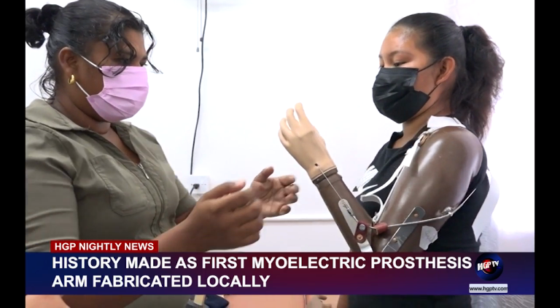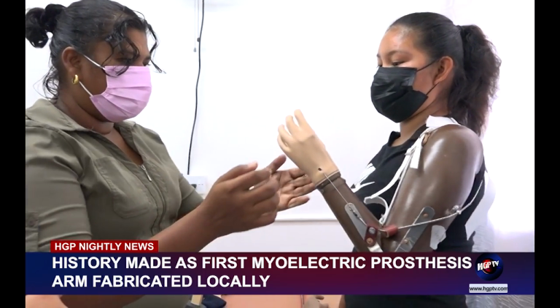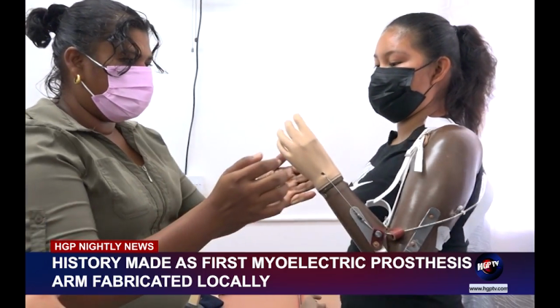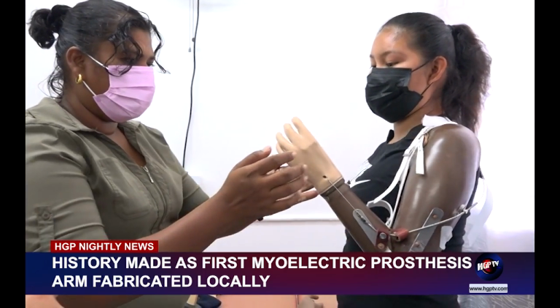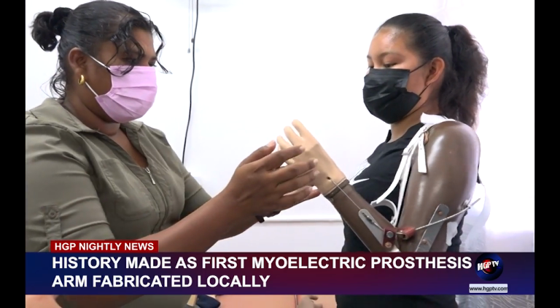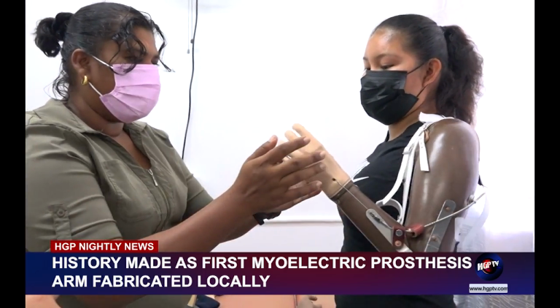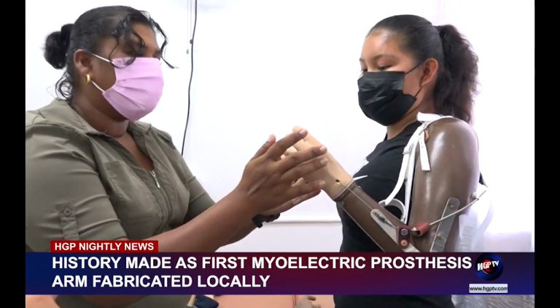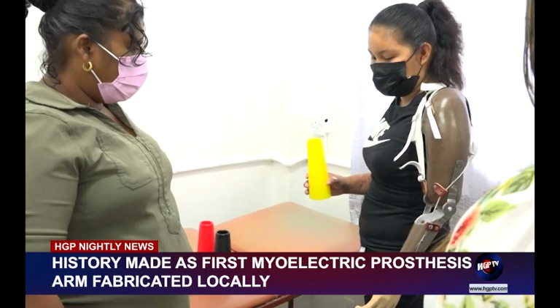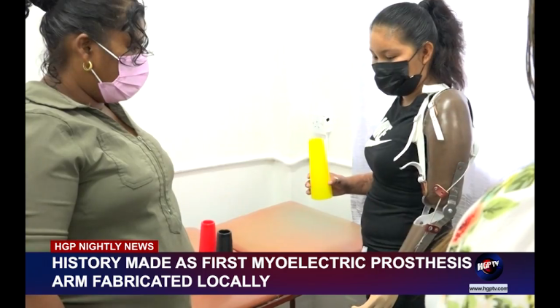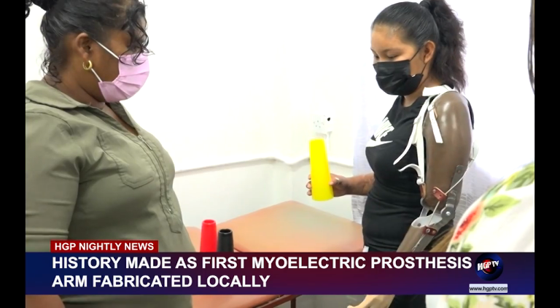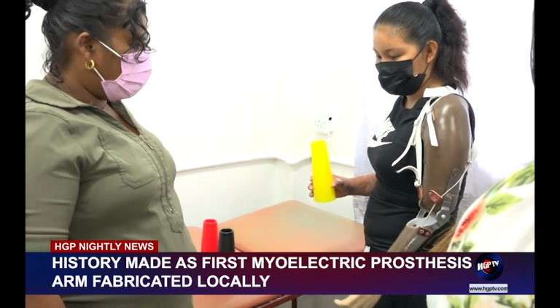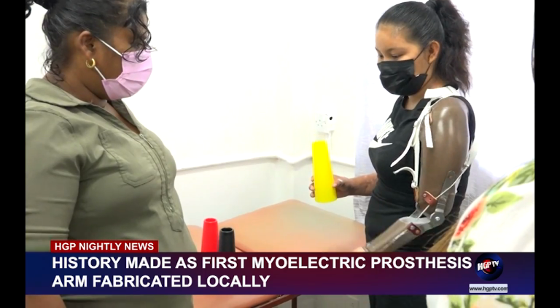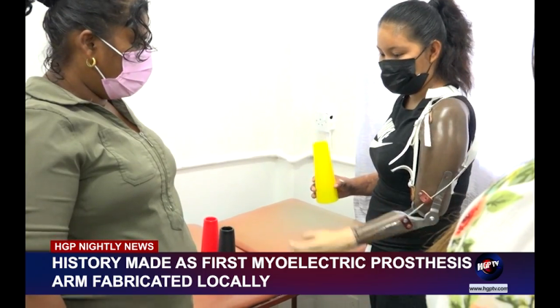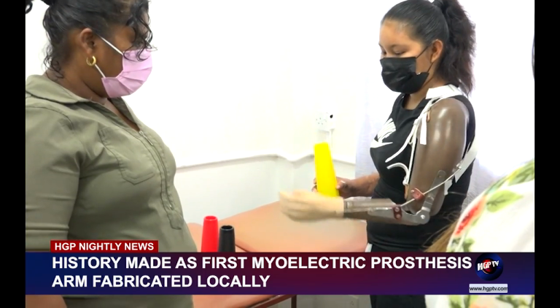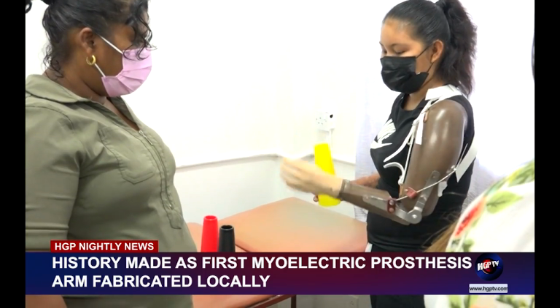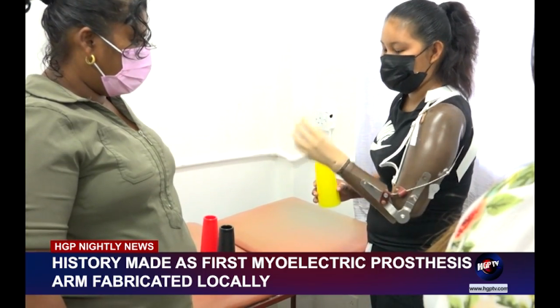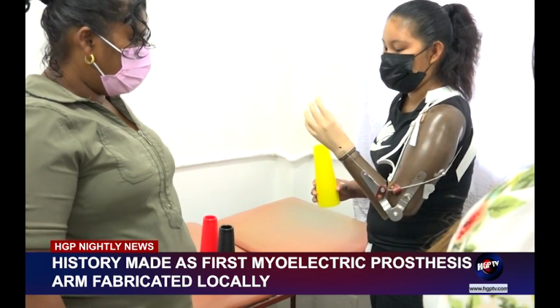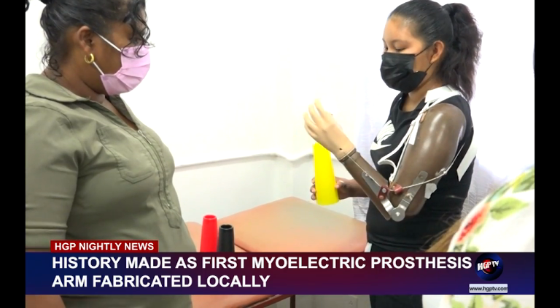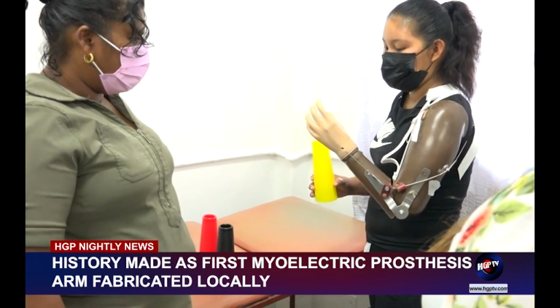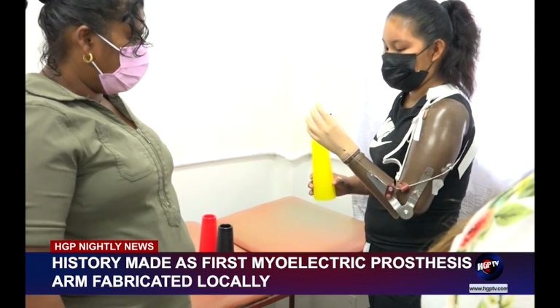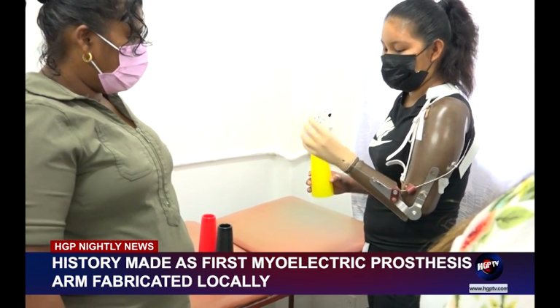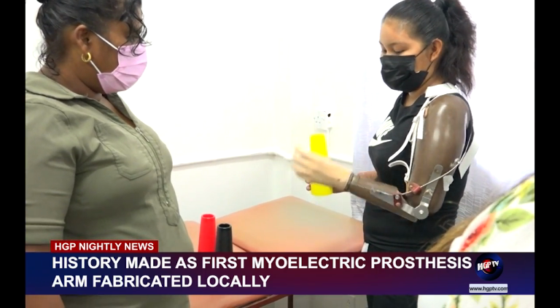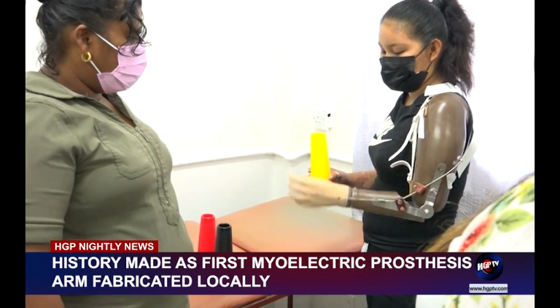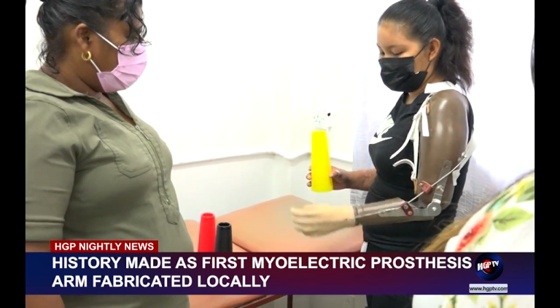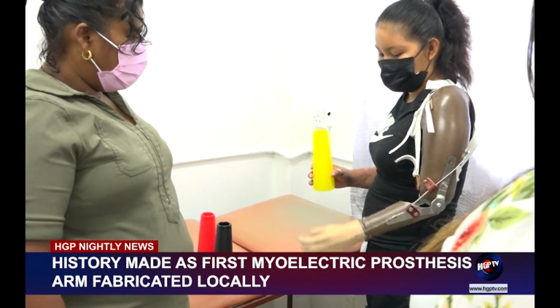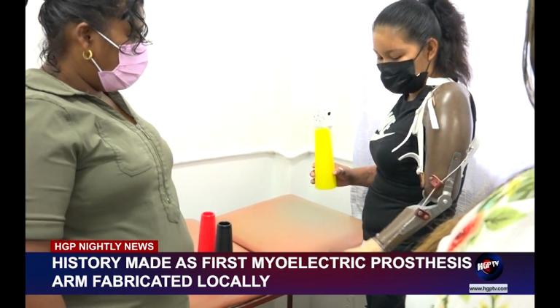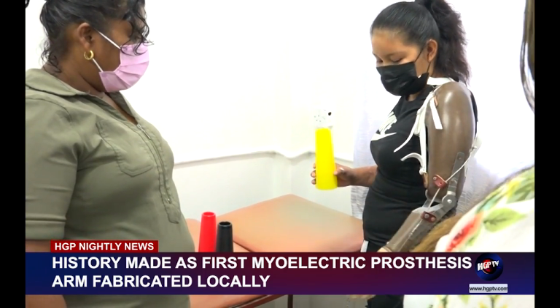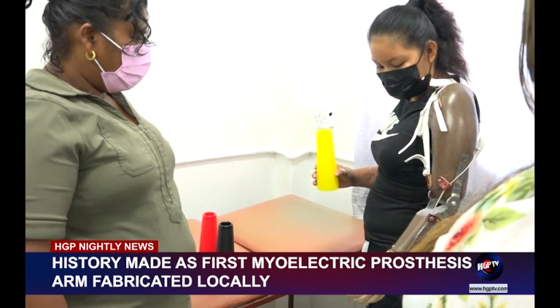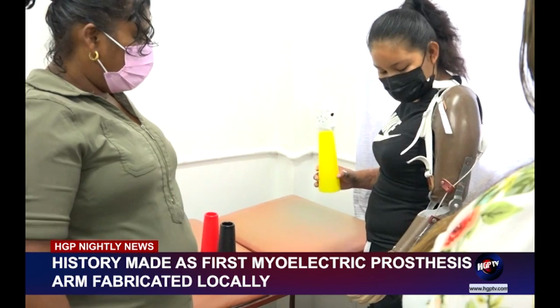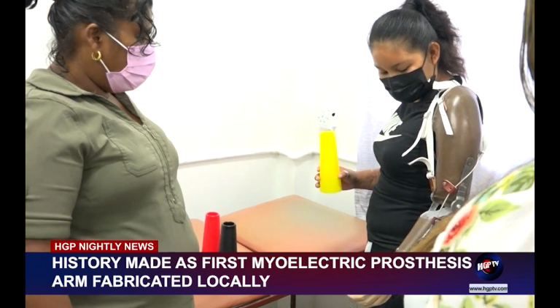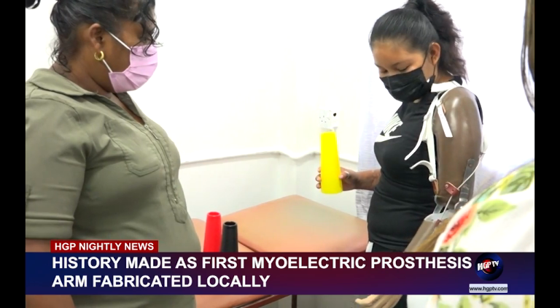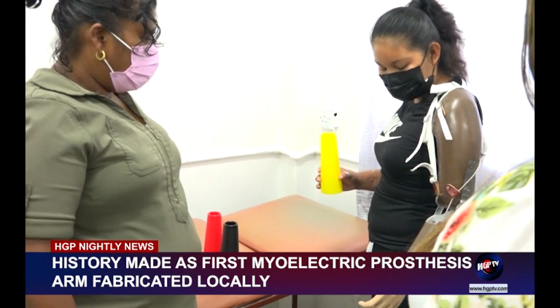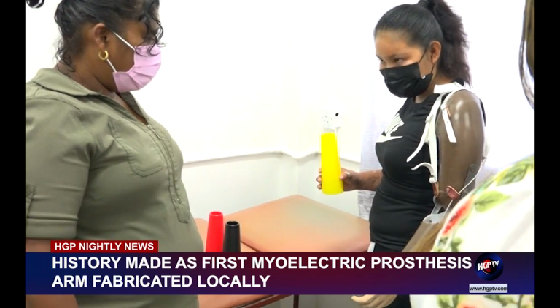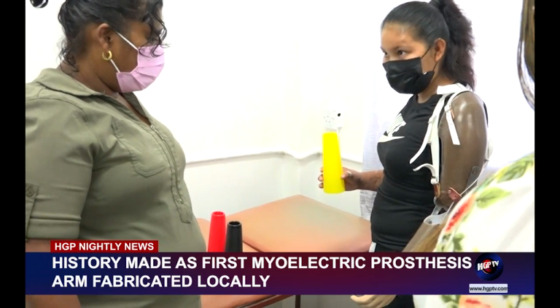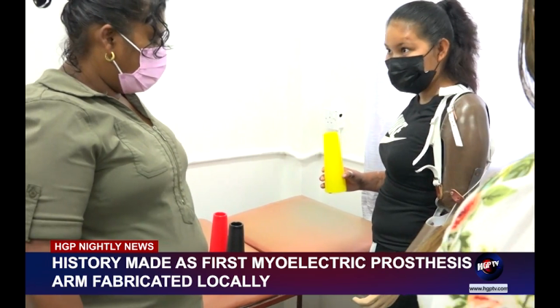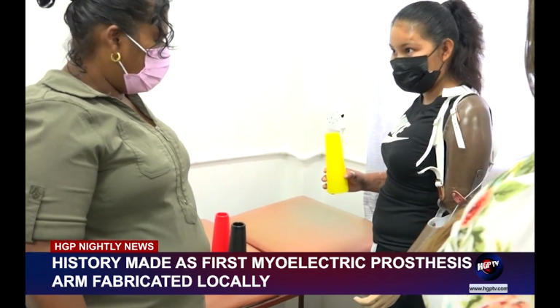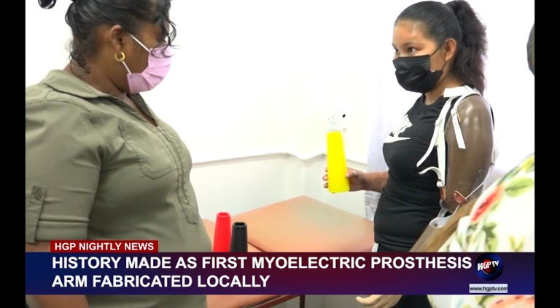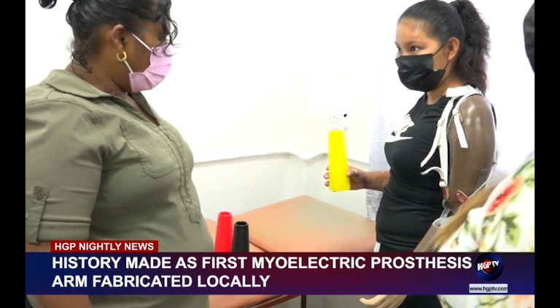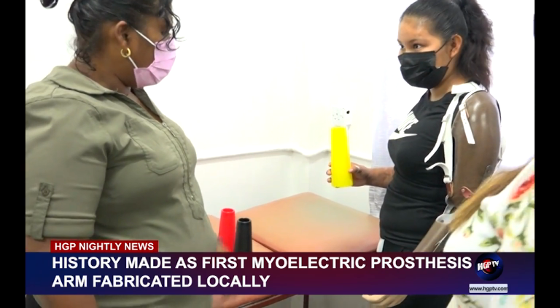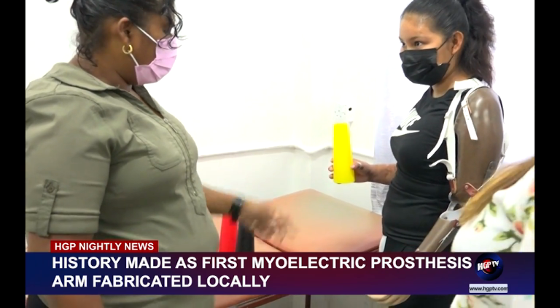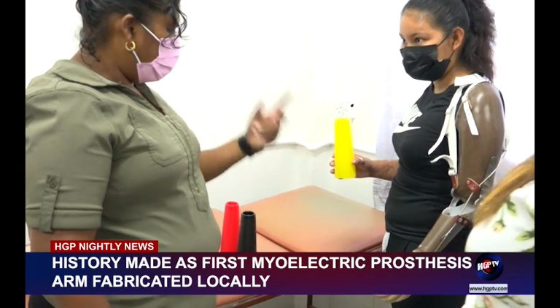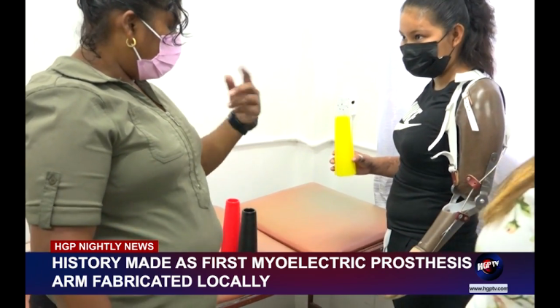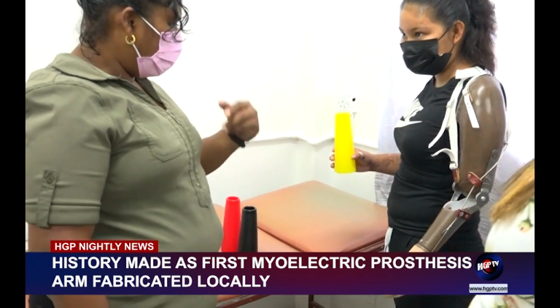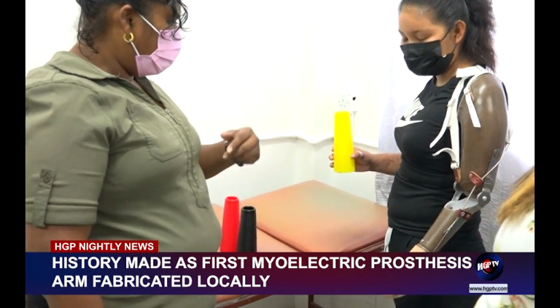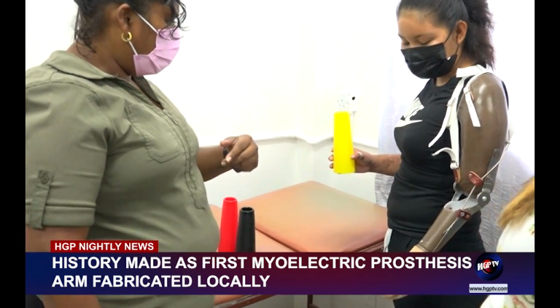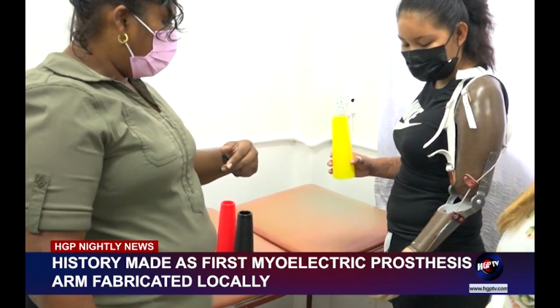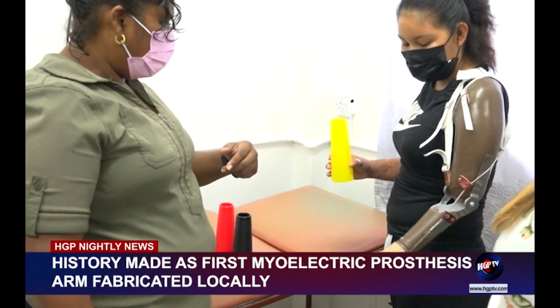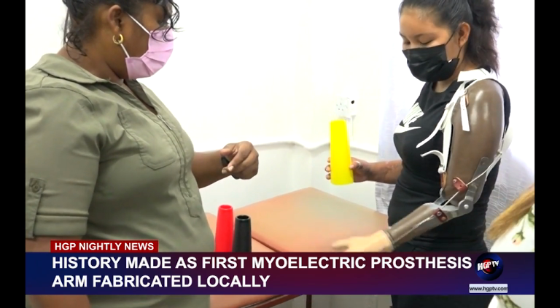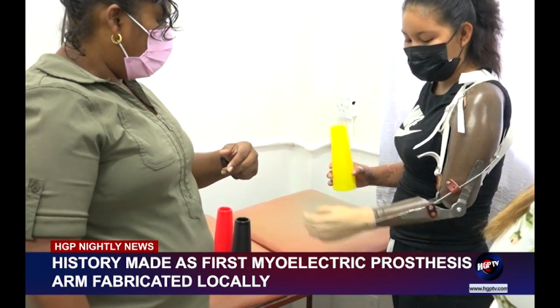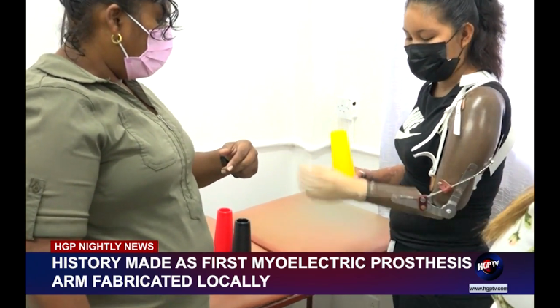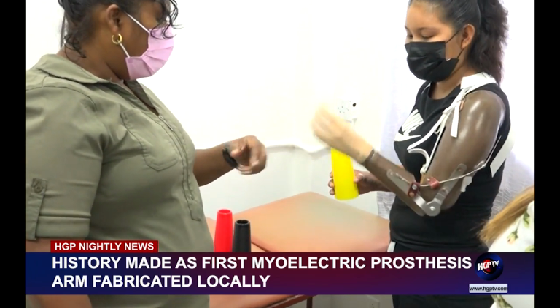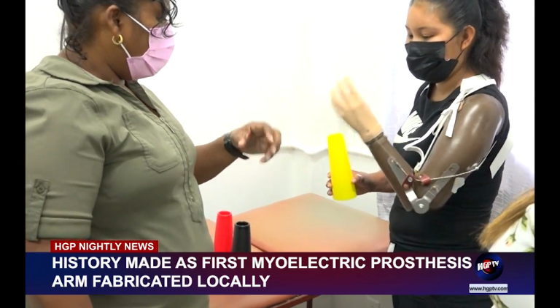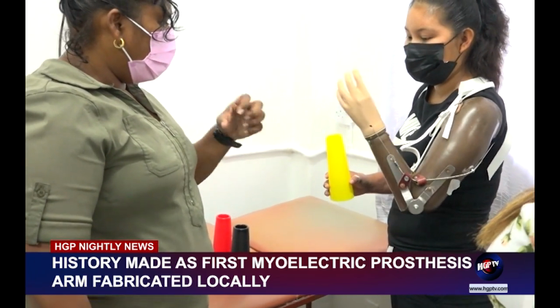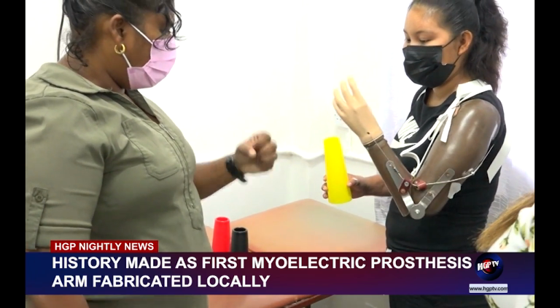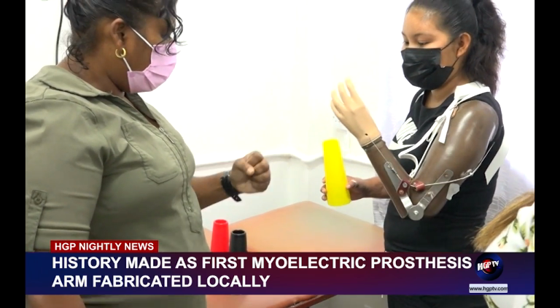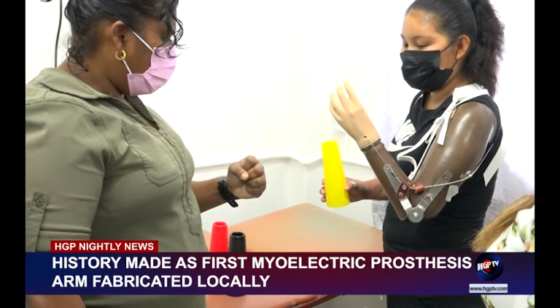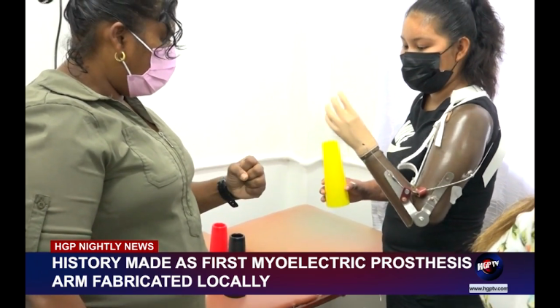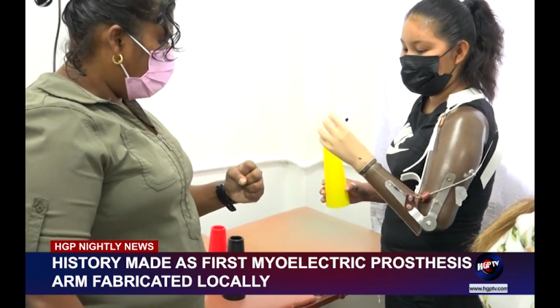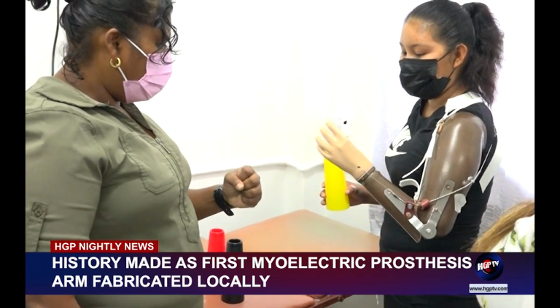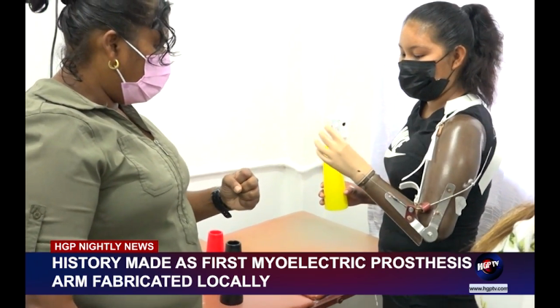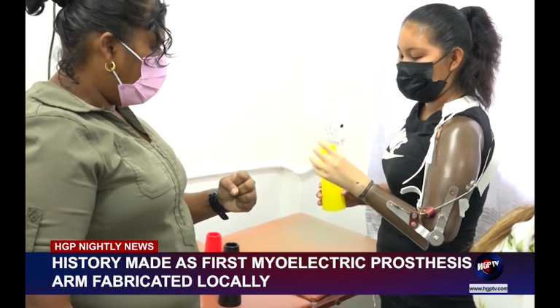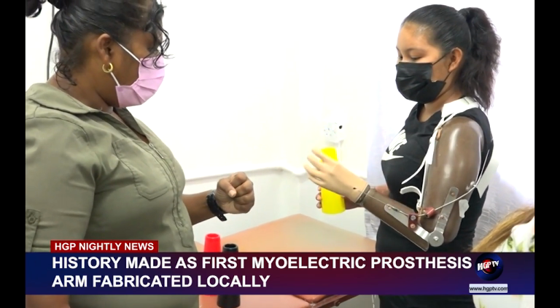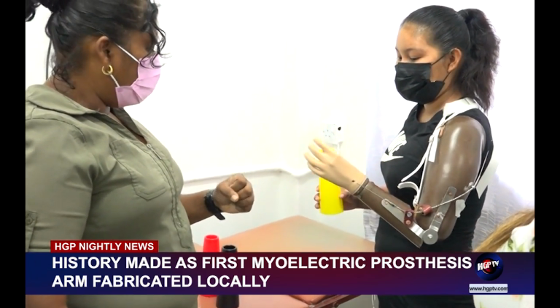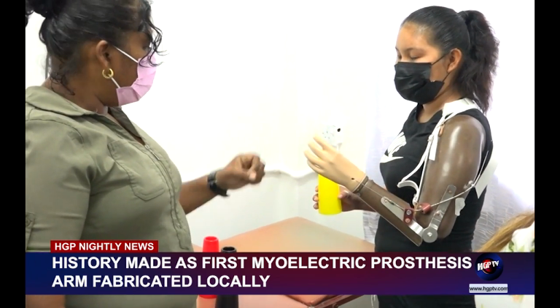However, the challenges put forward by the COVID-19 pandemic made it impossible for the workshop to continue in 2020 and 2021.